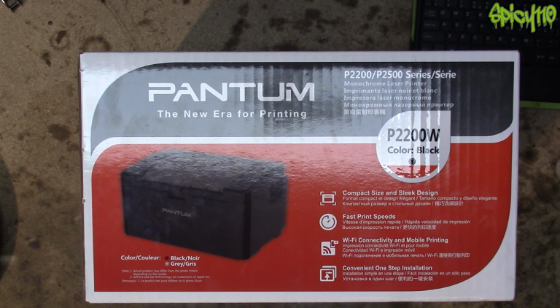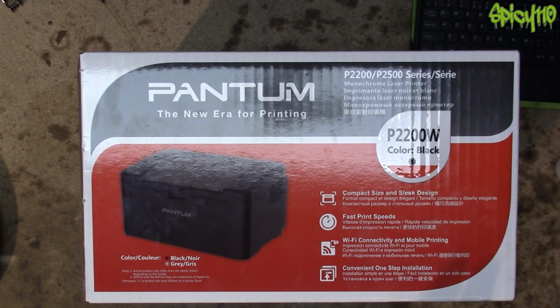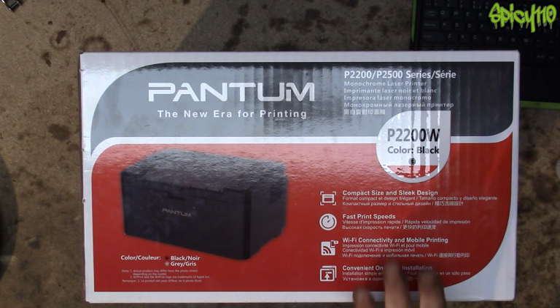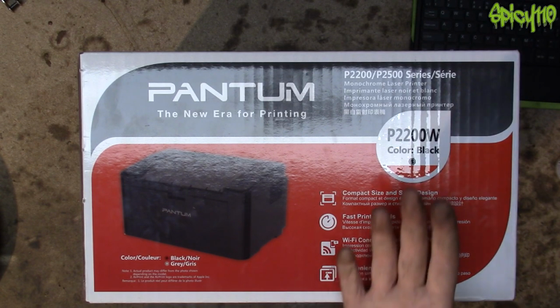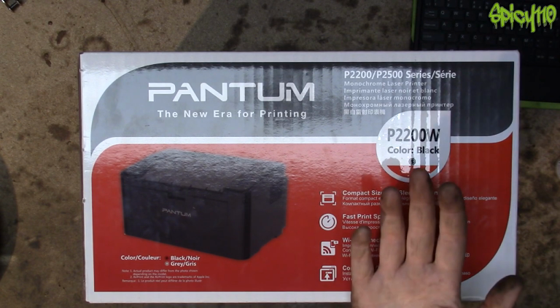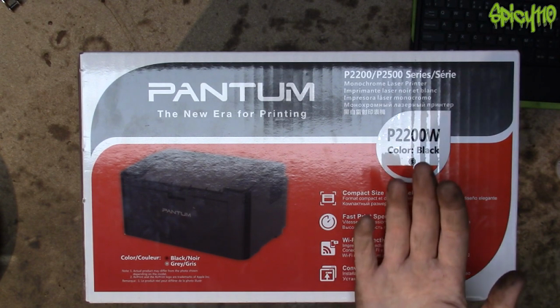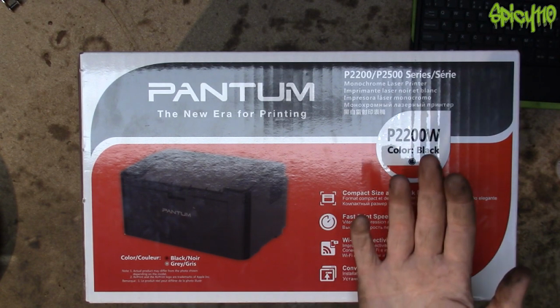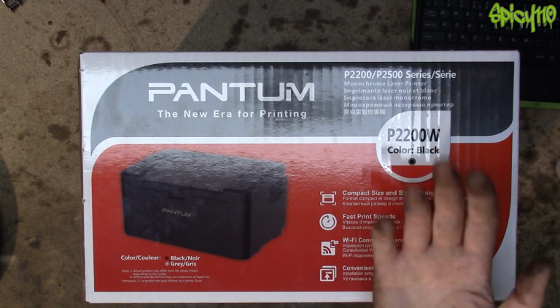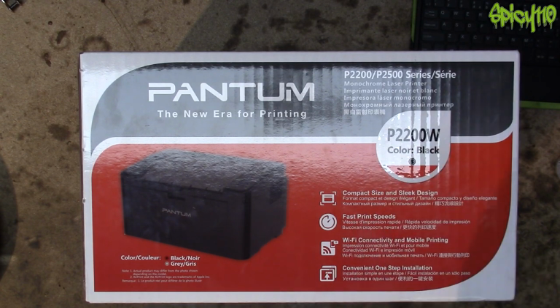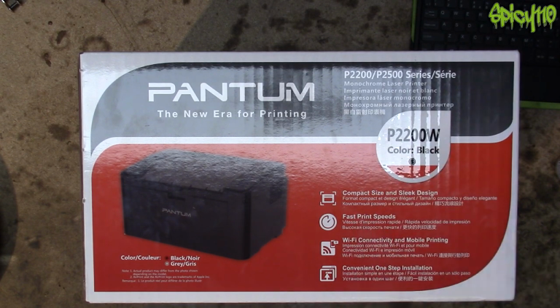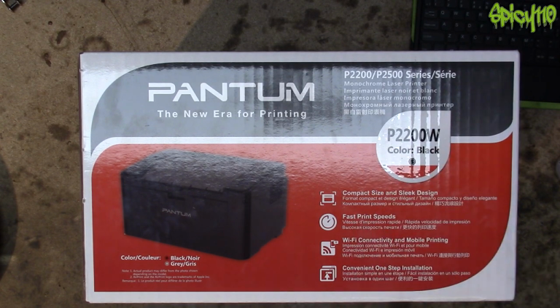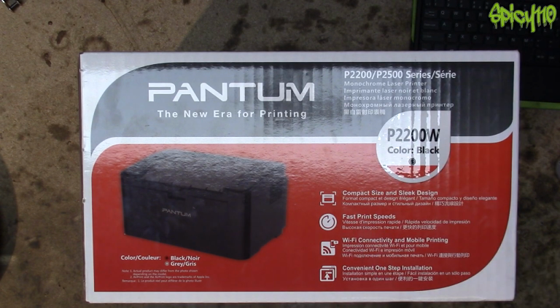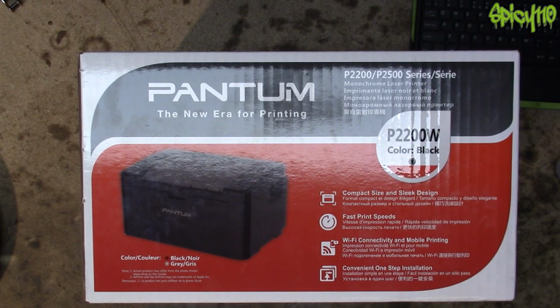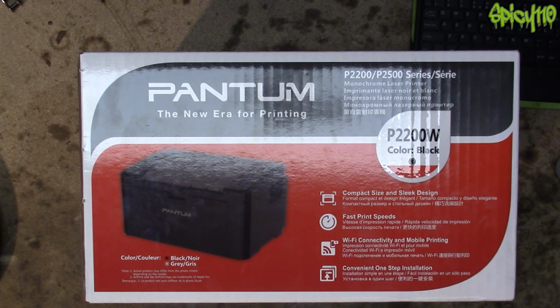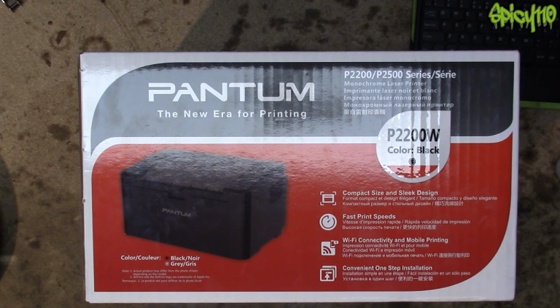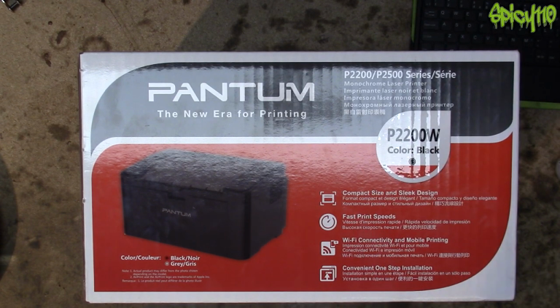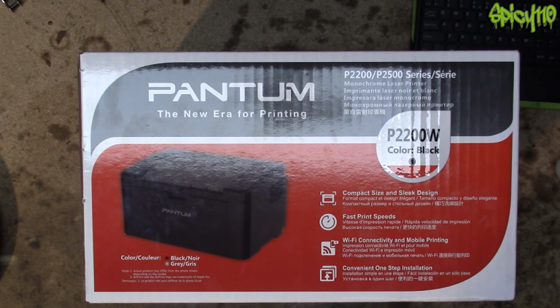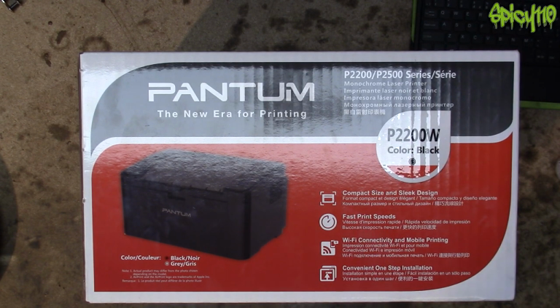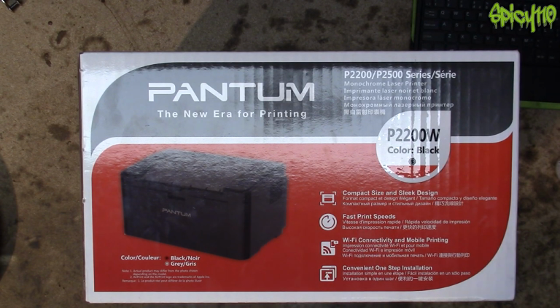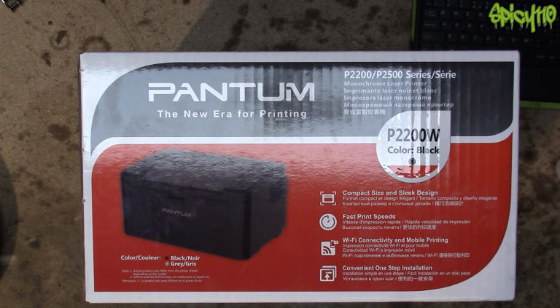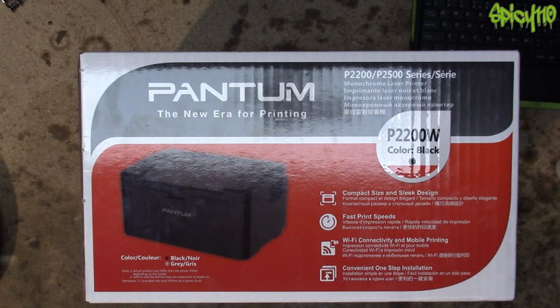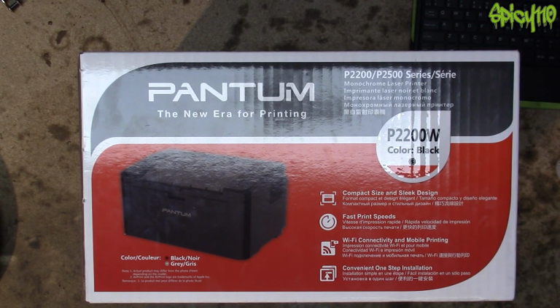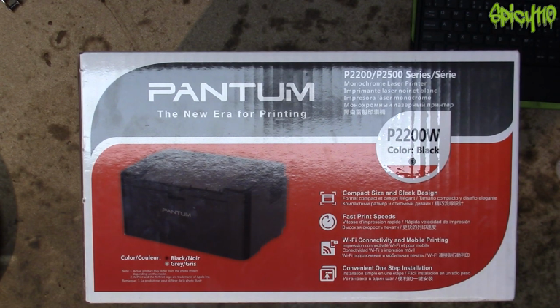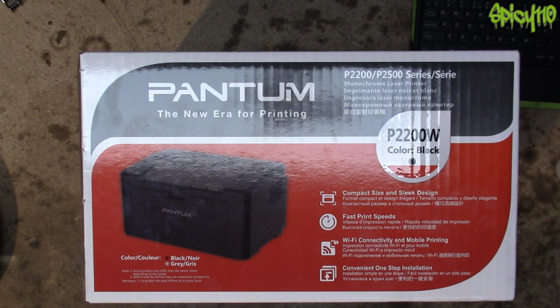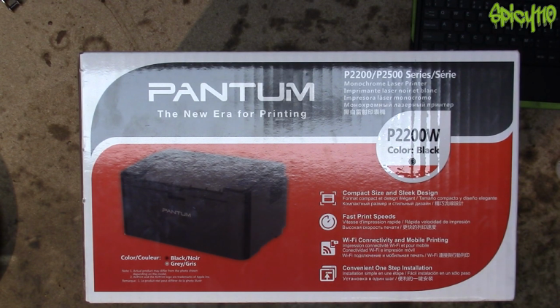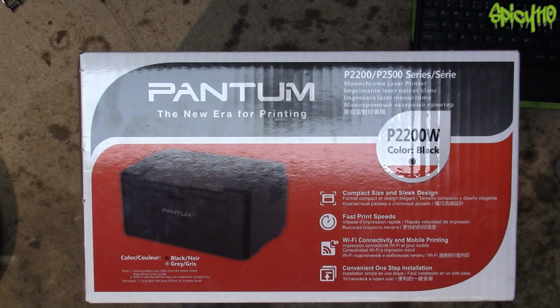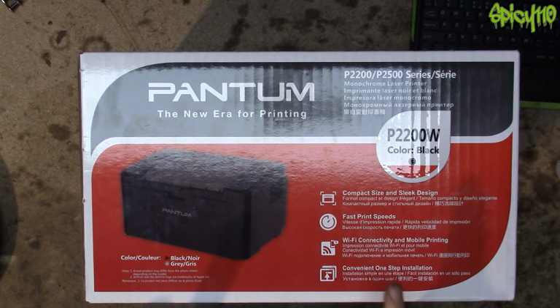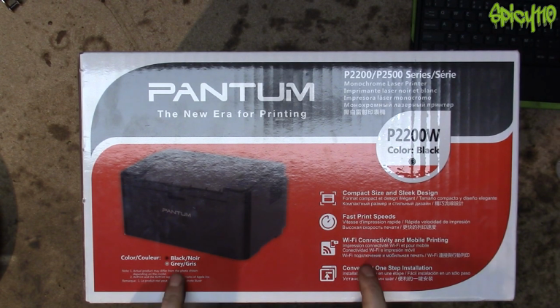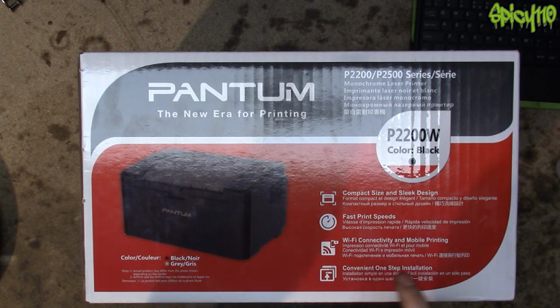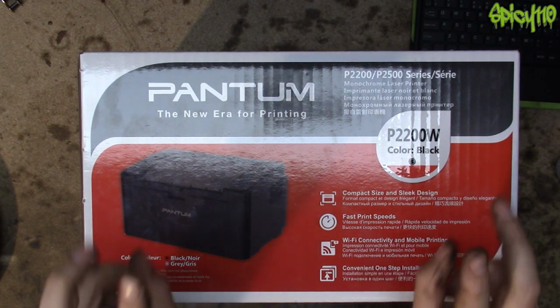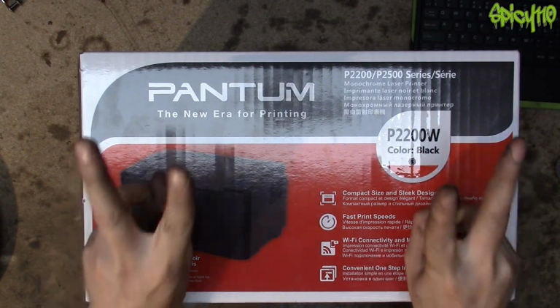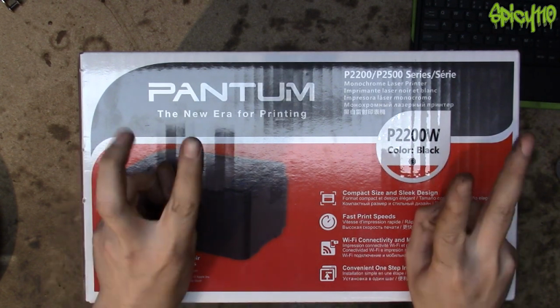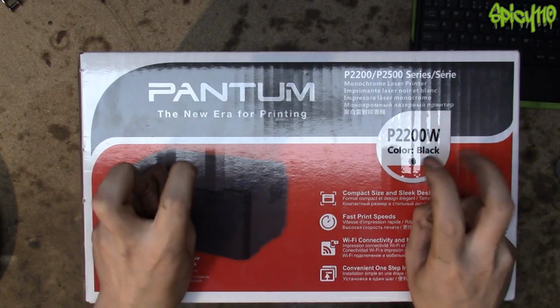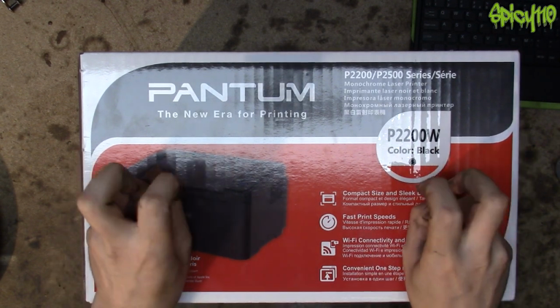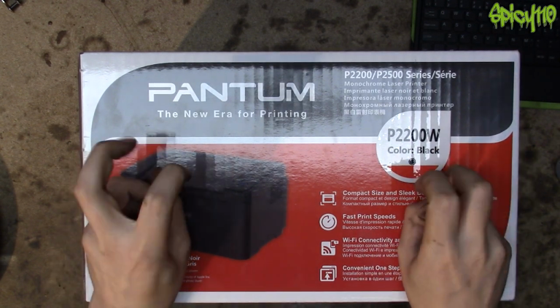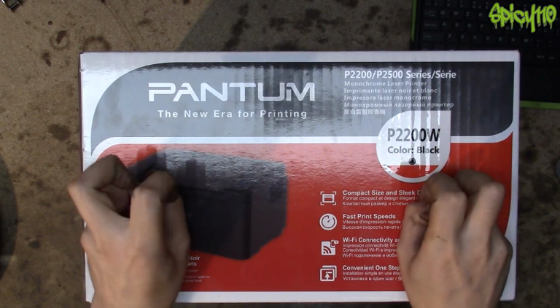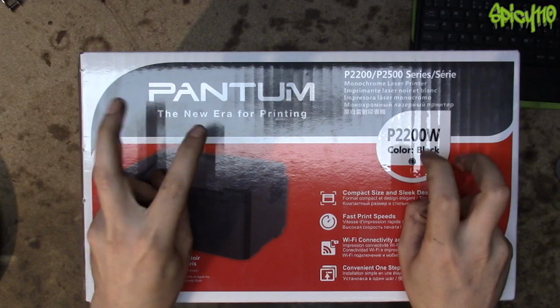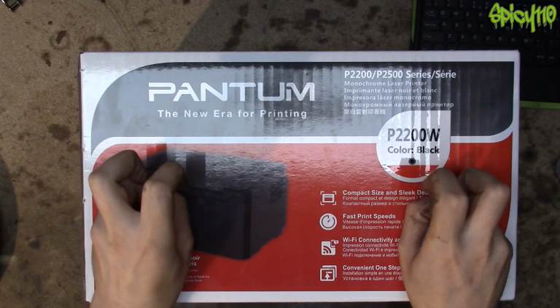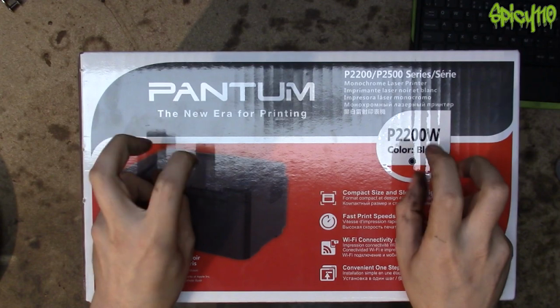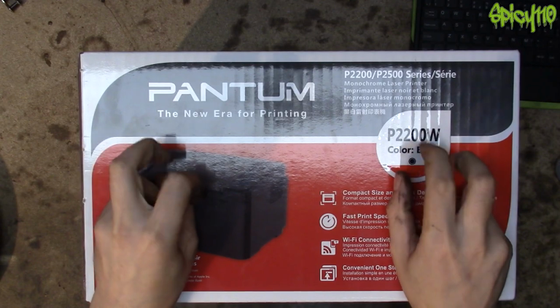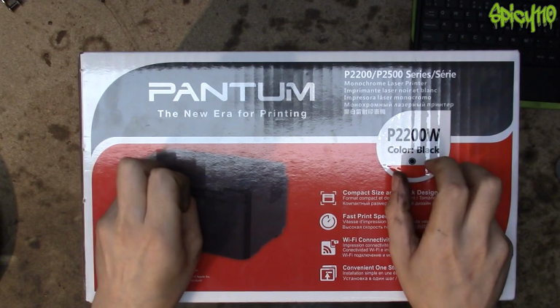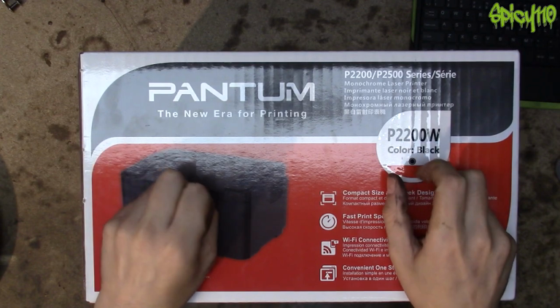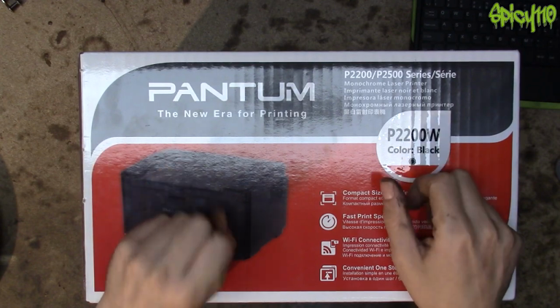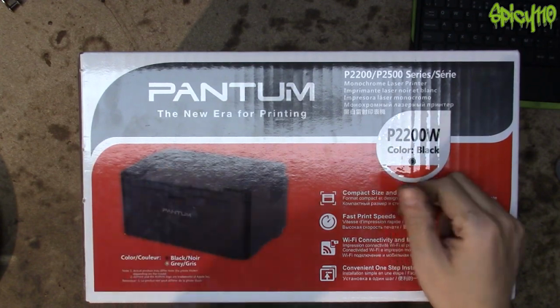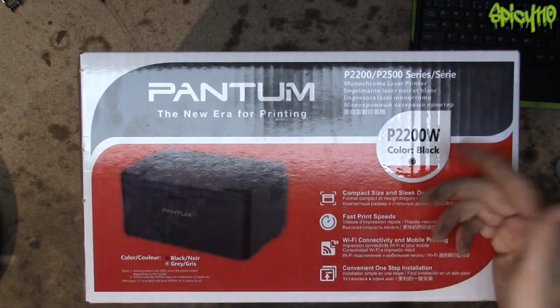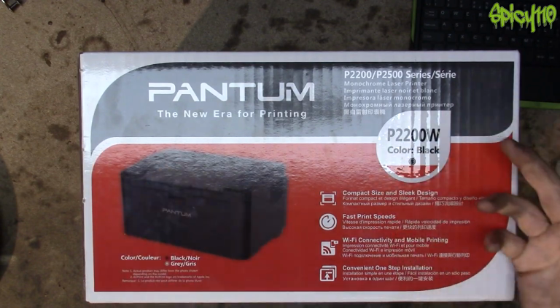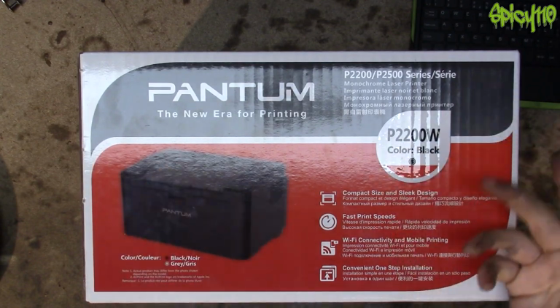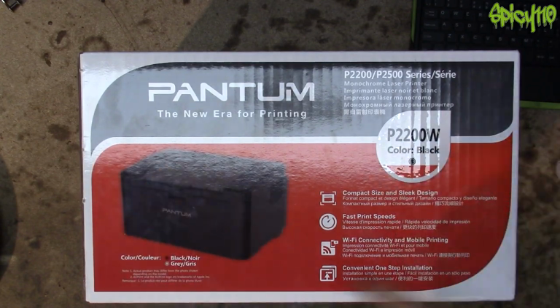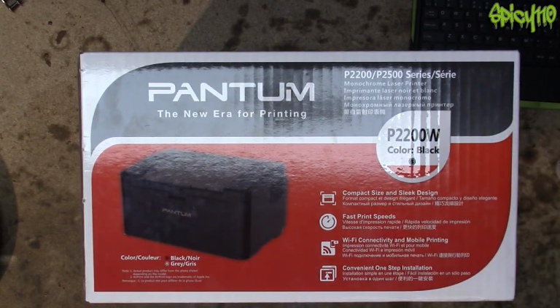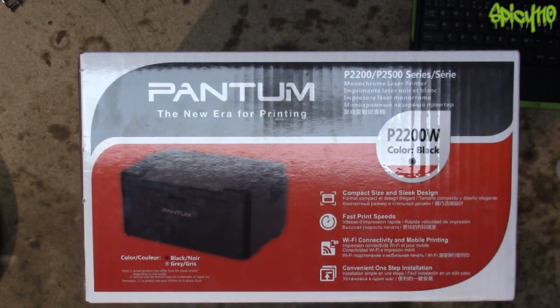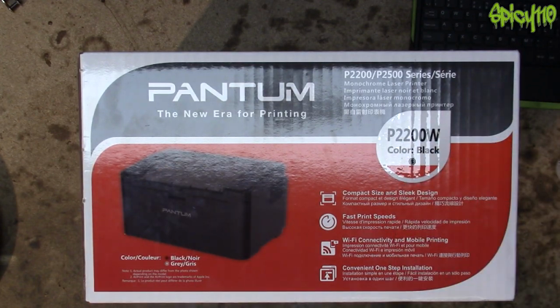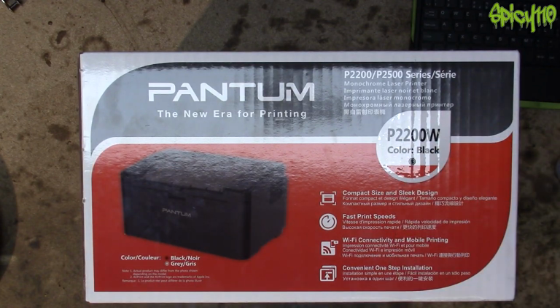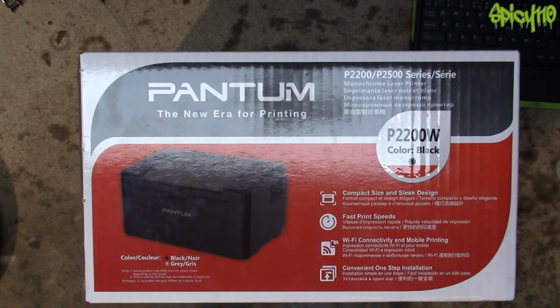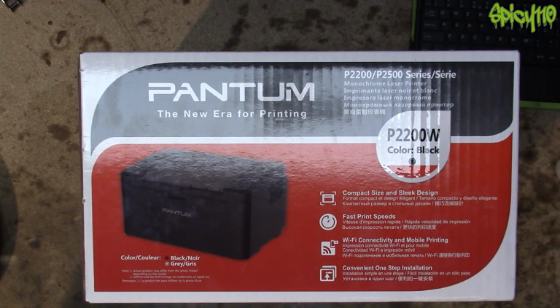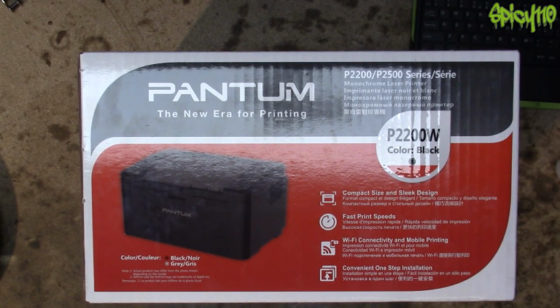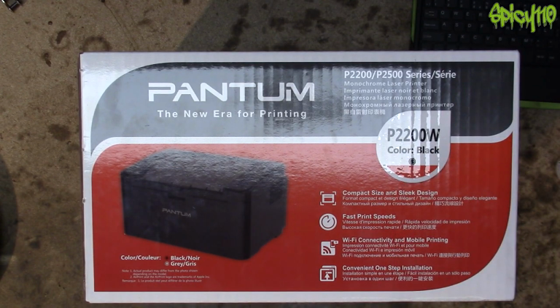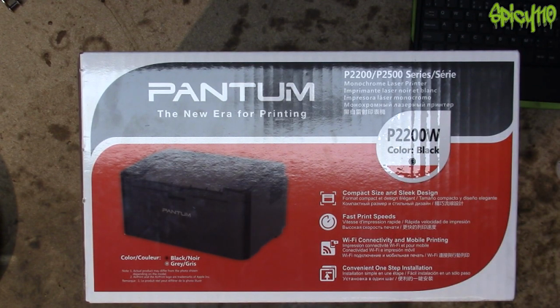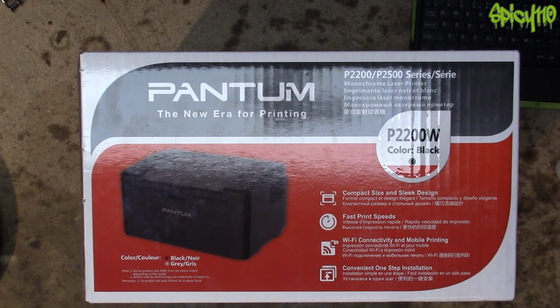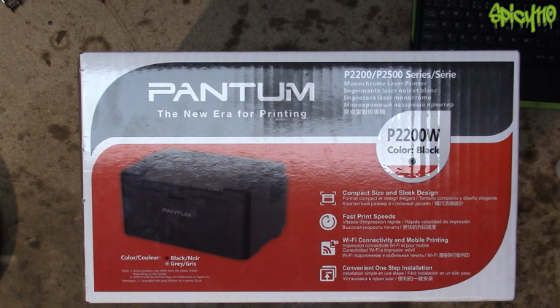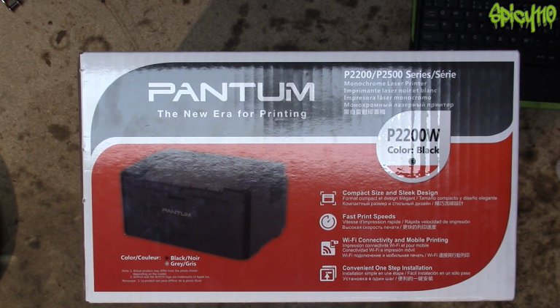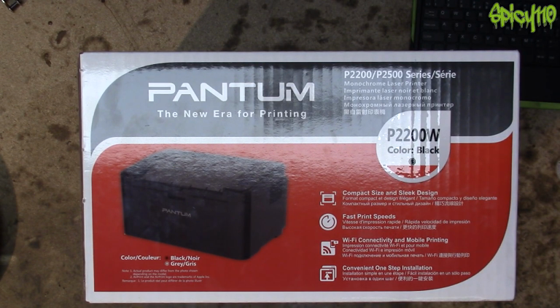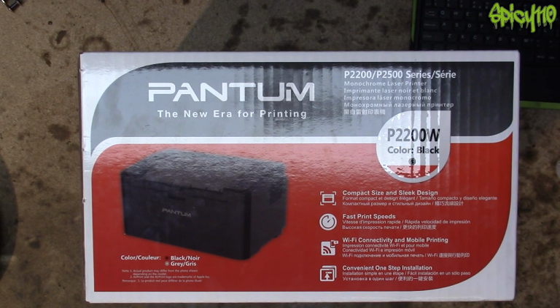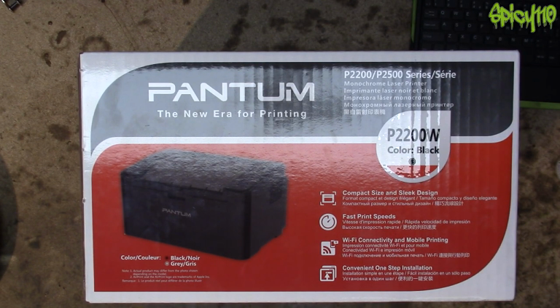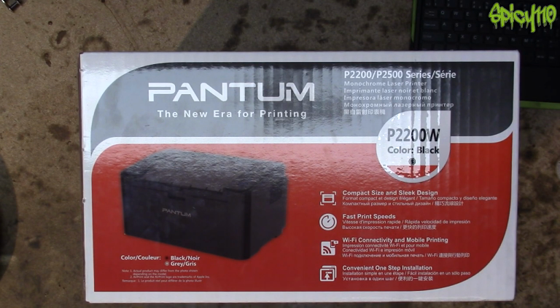The reason for this is because this has a starter cartridge, and the one that you purchase separately has twice as much toner in it.